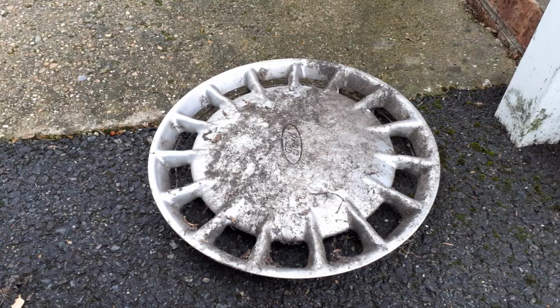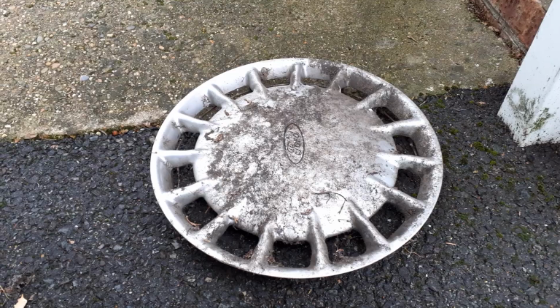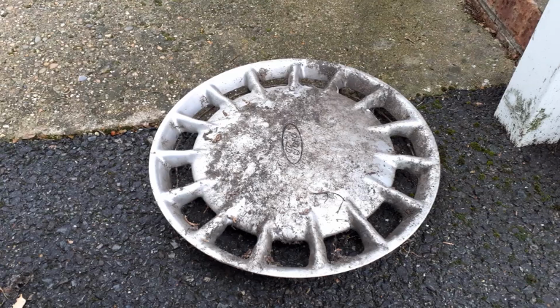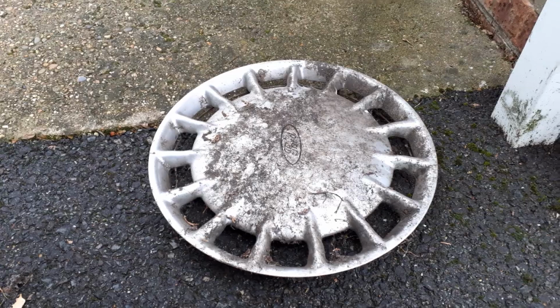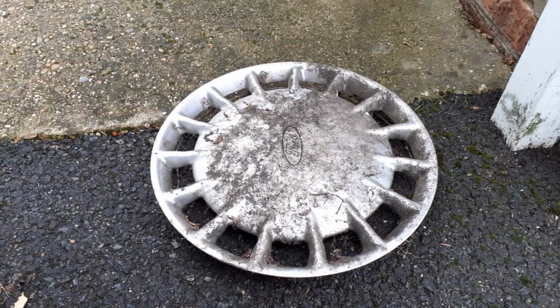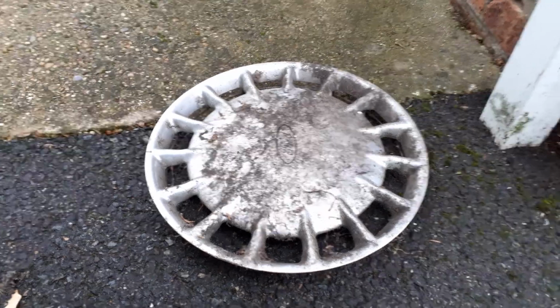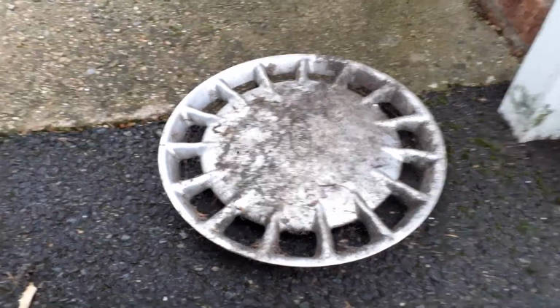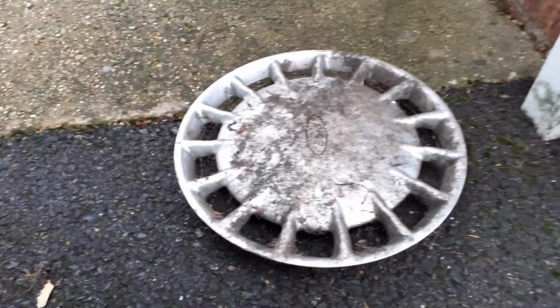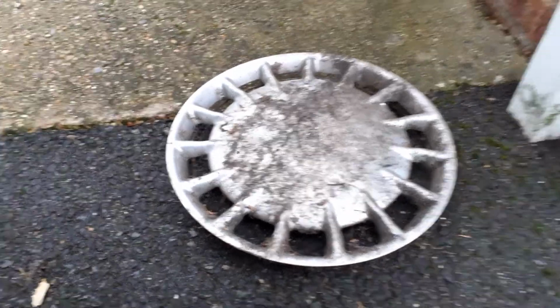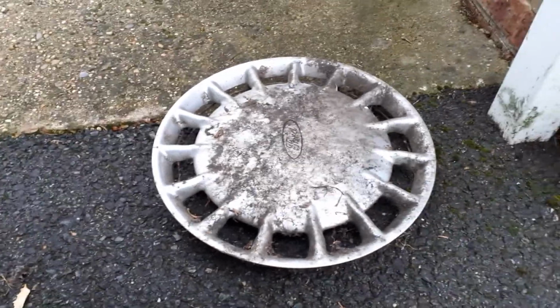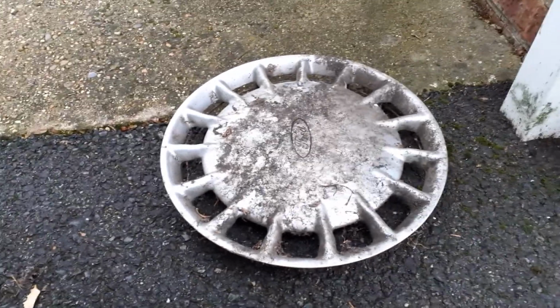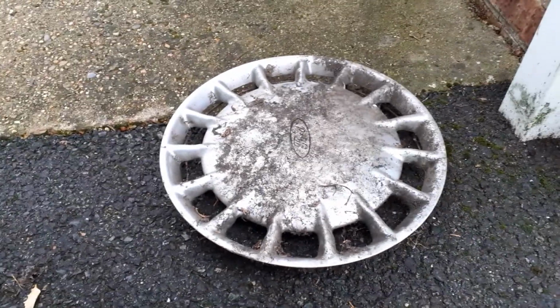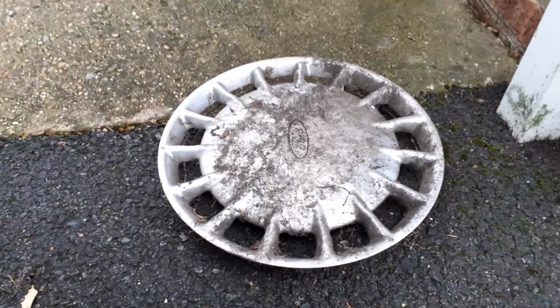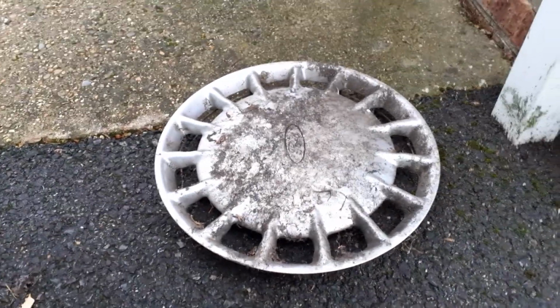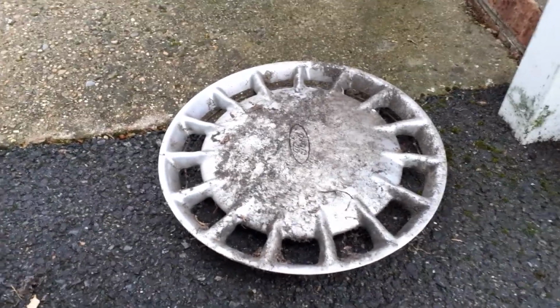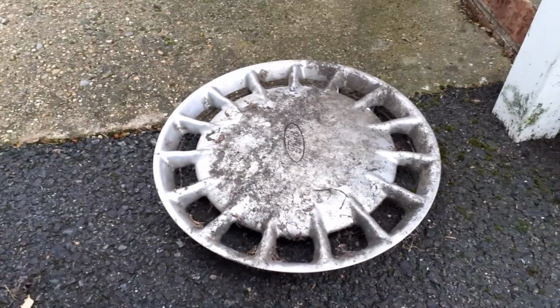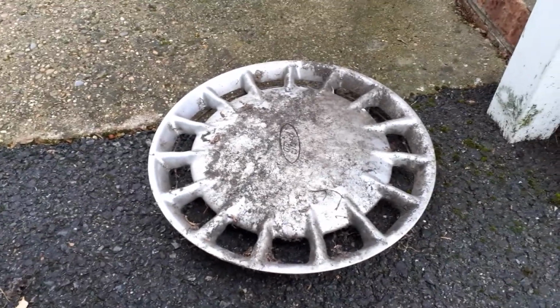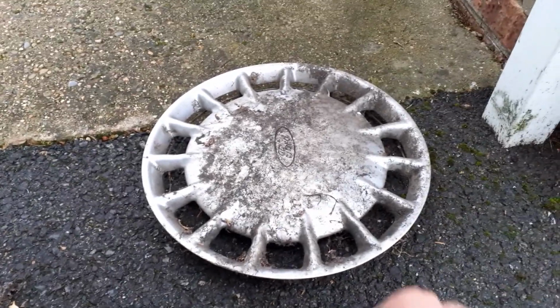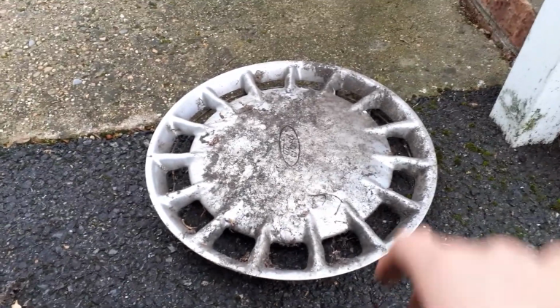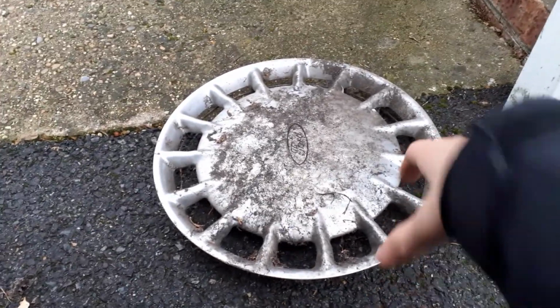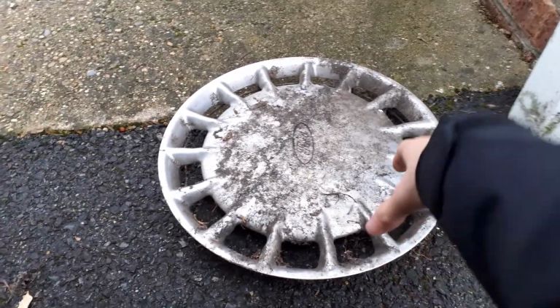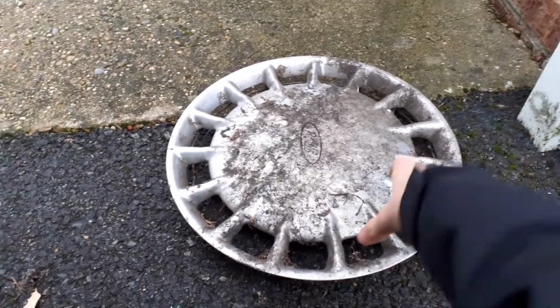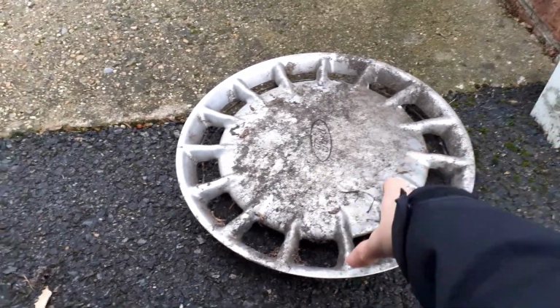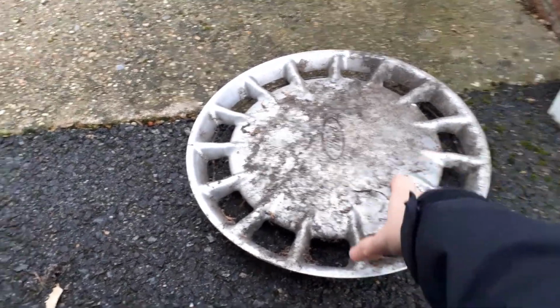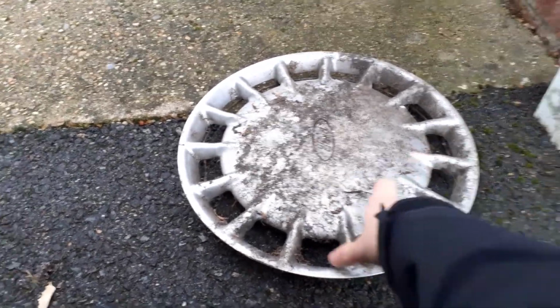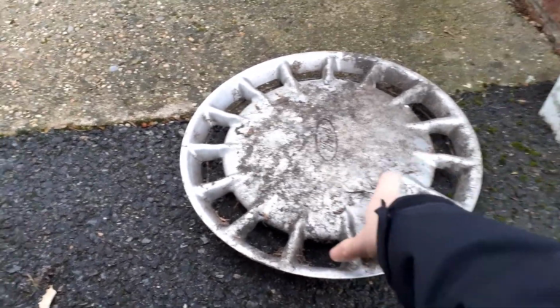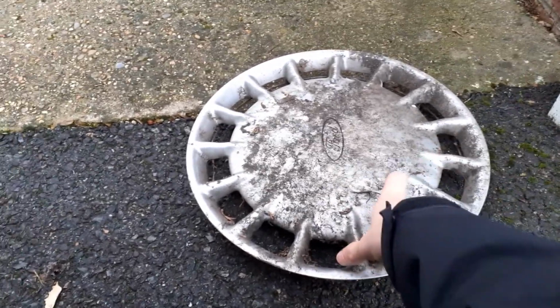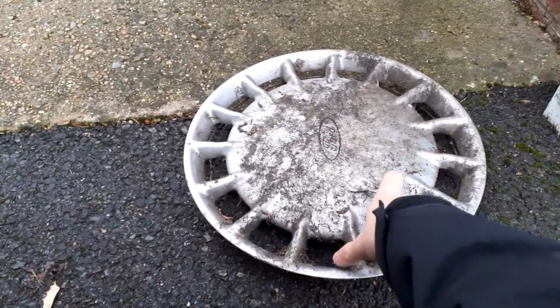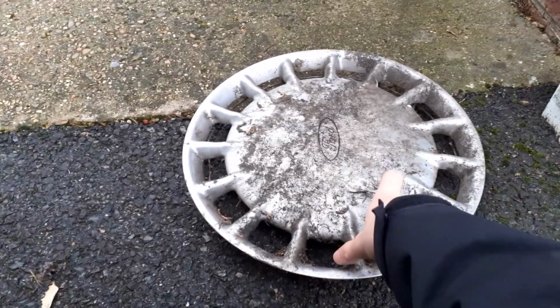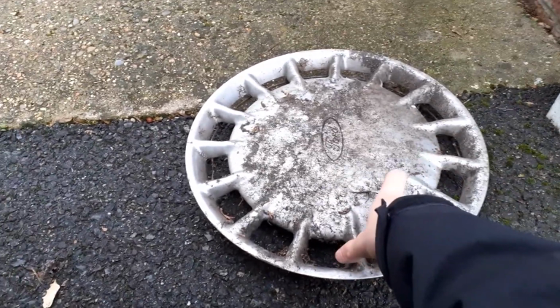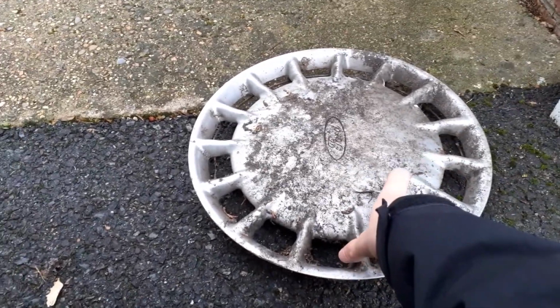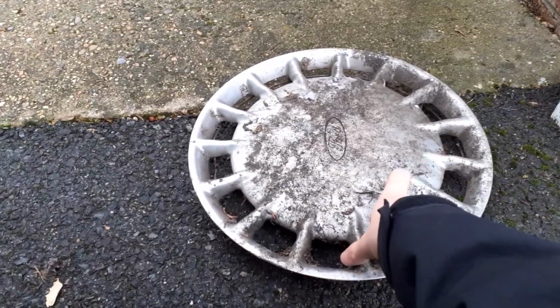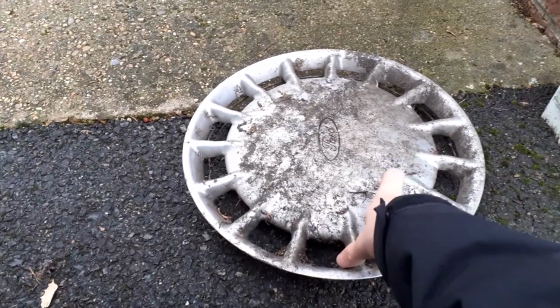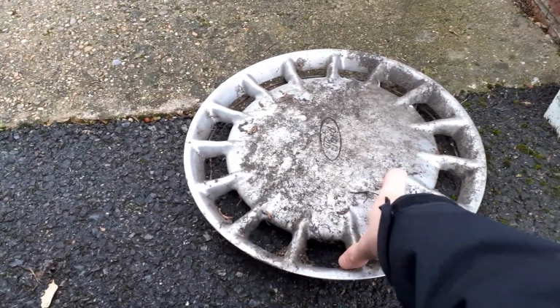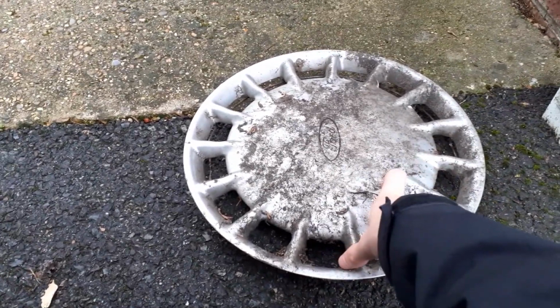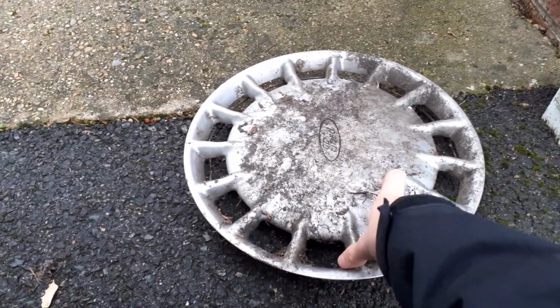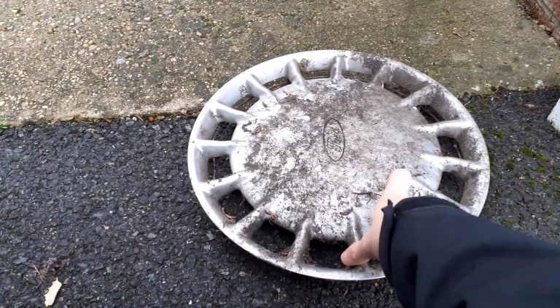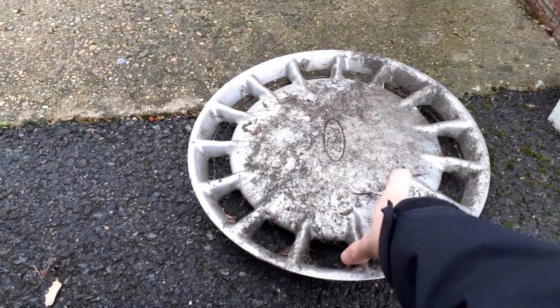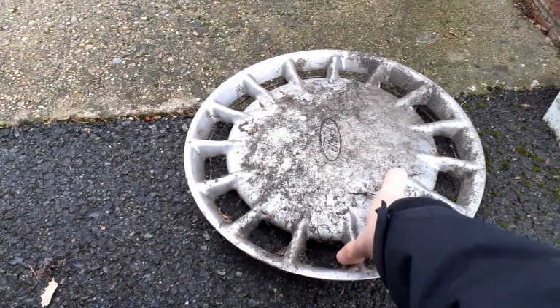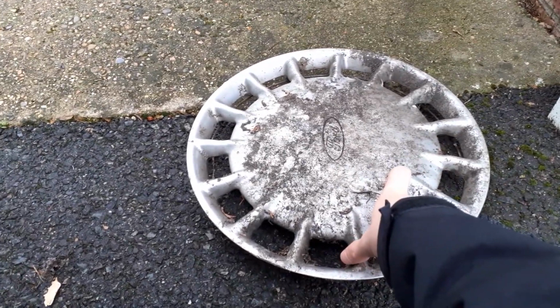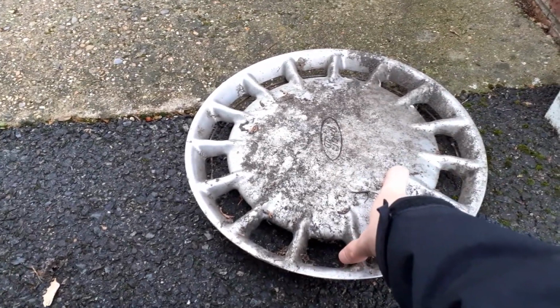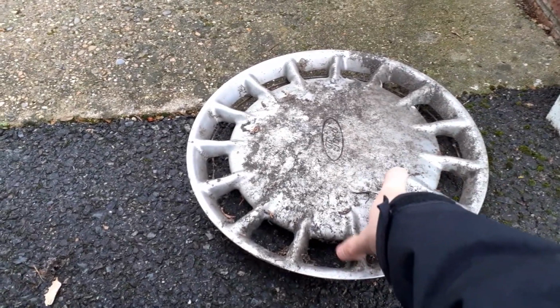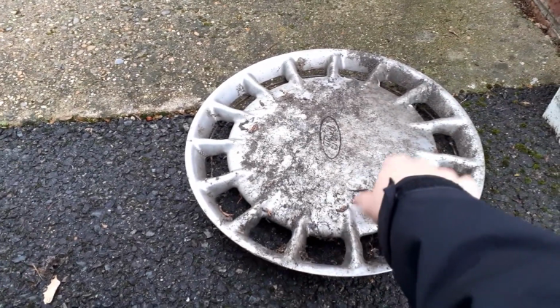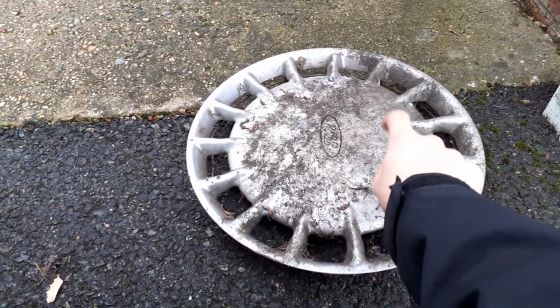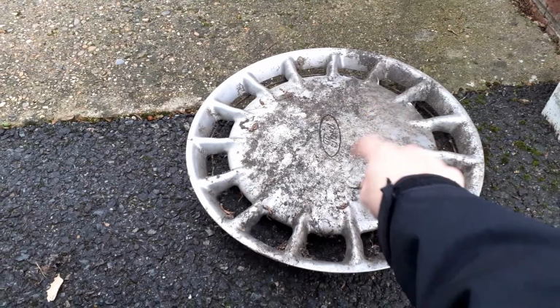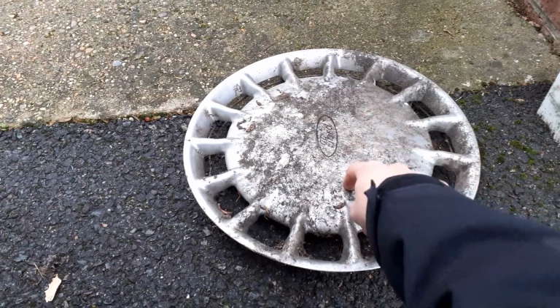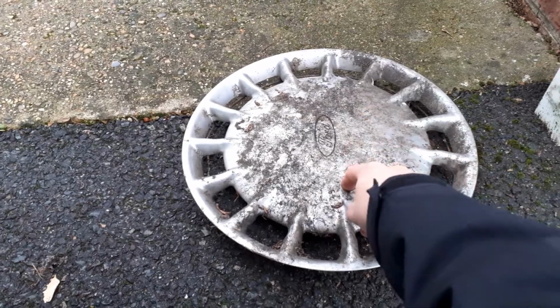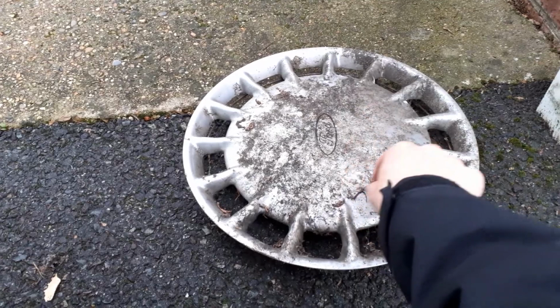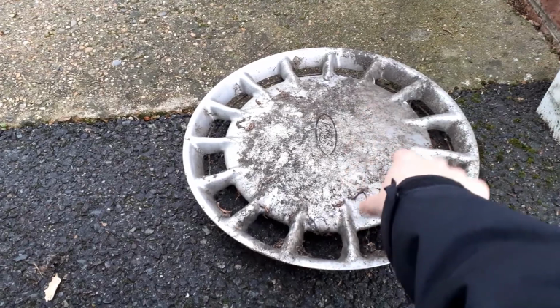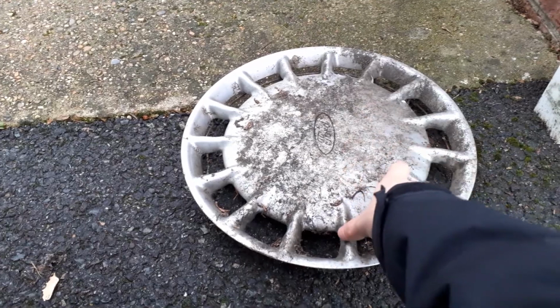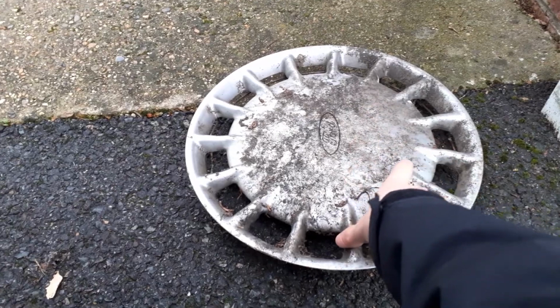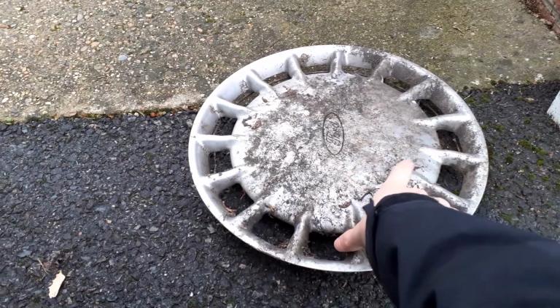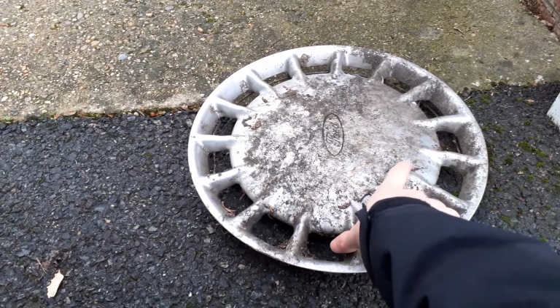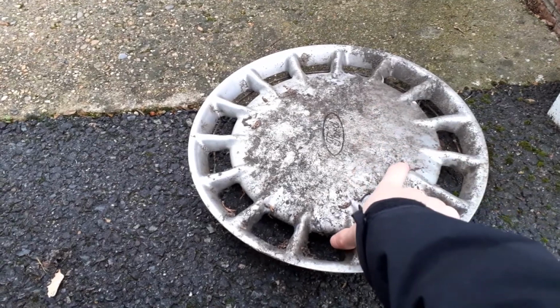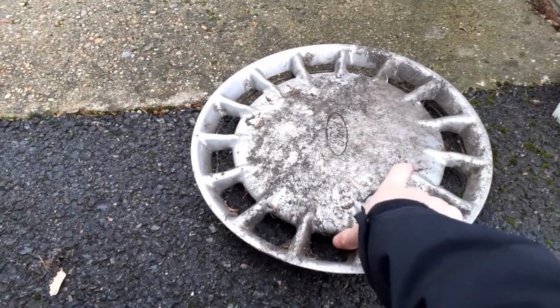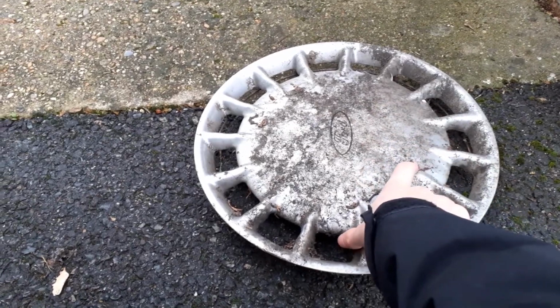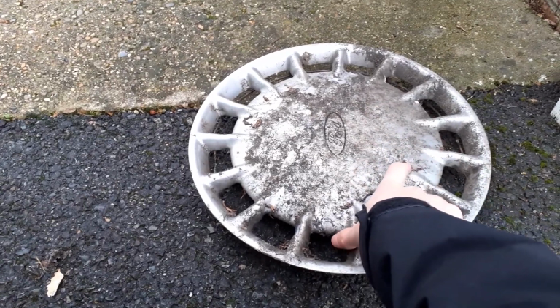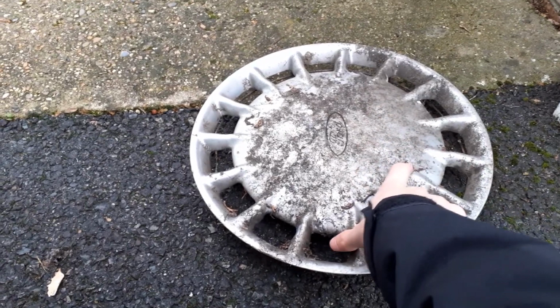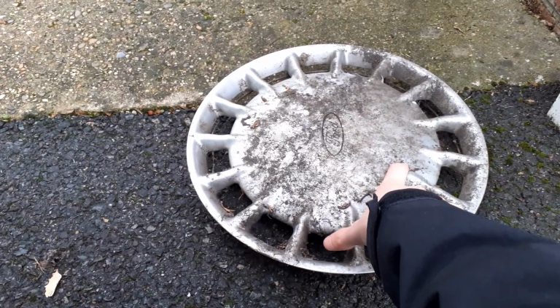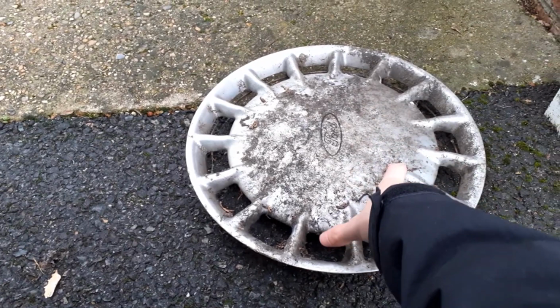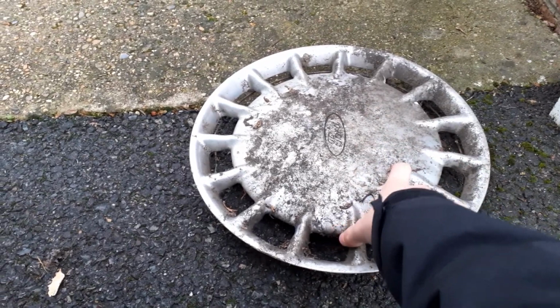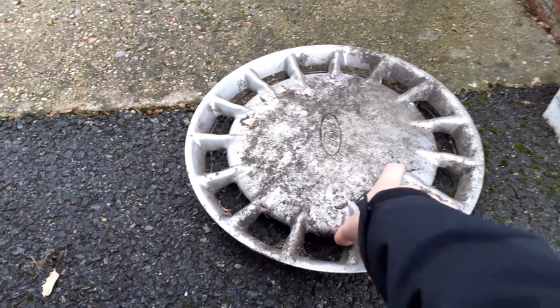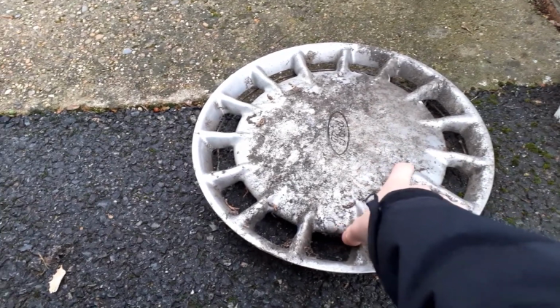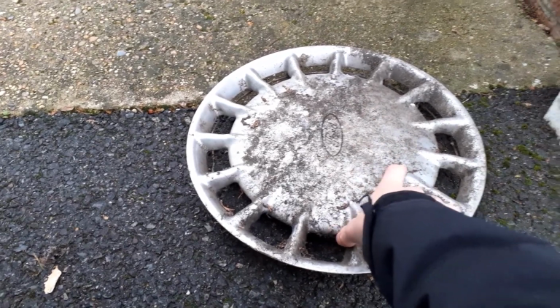Hi everyone, so I found two wheel trims today - a universal and this one. I'm going to review both of them.